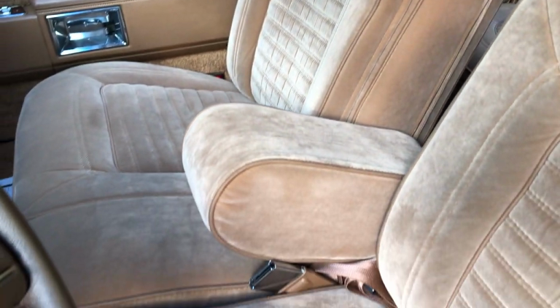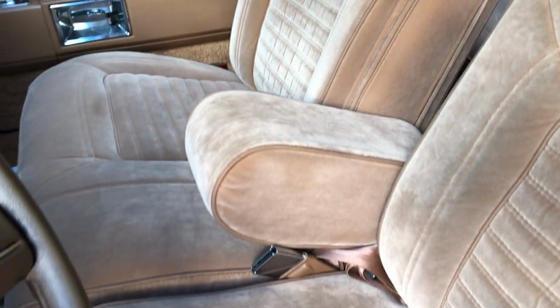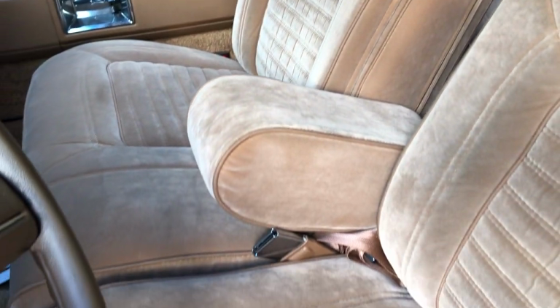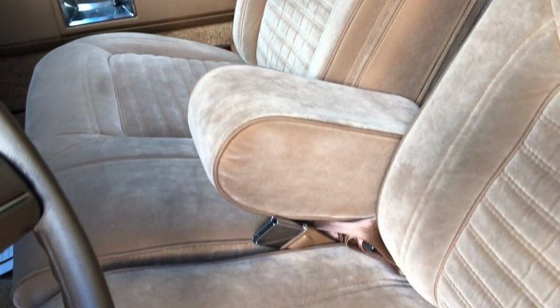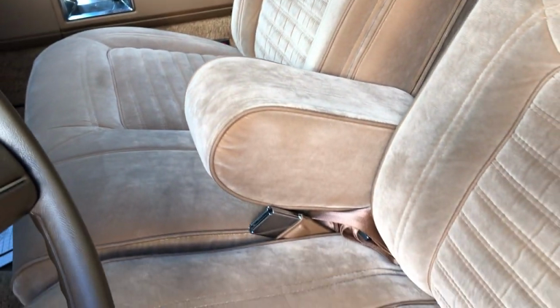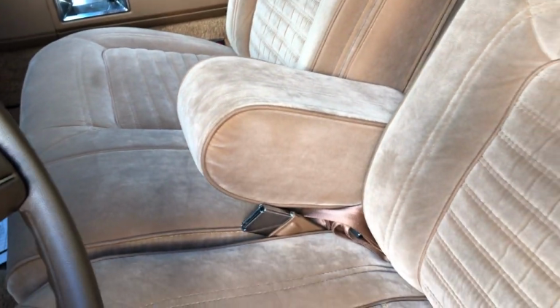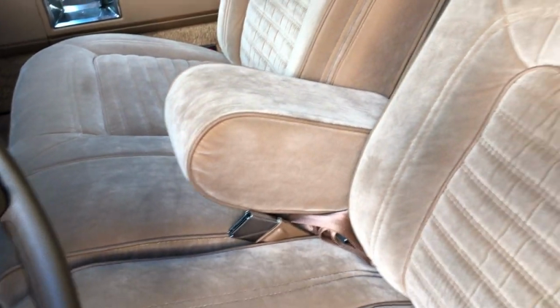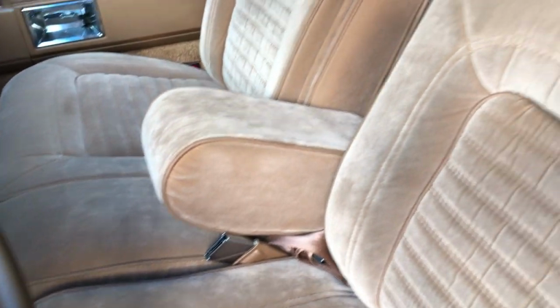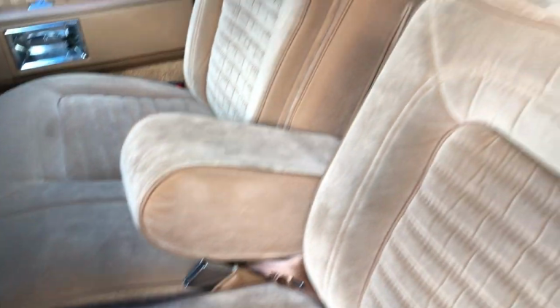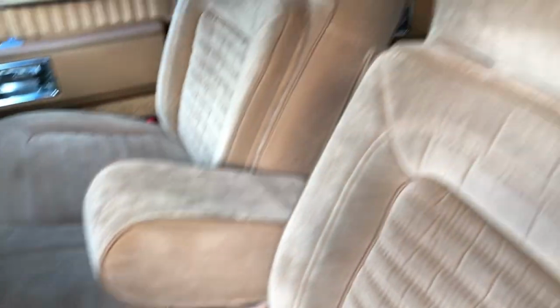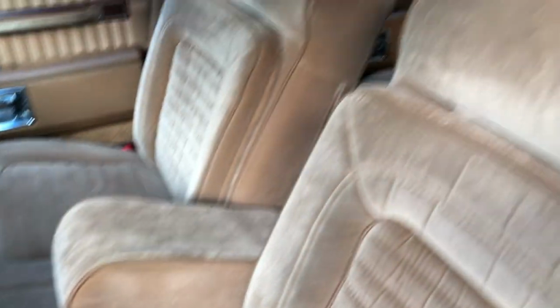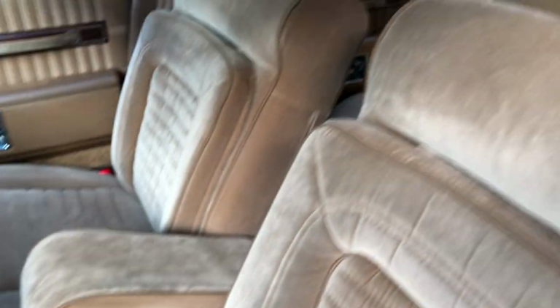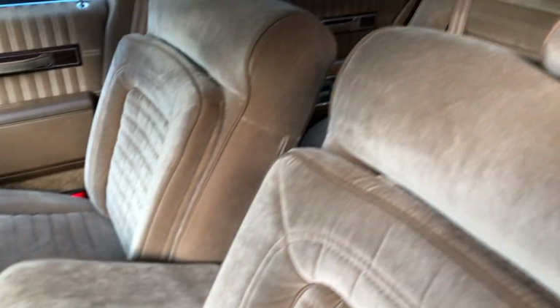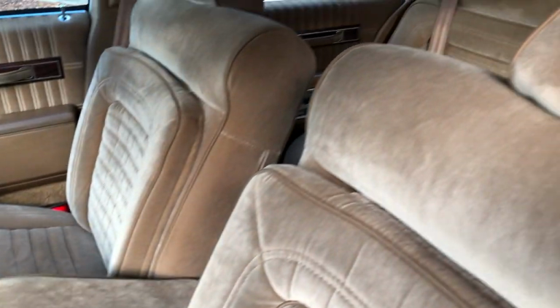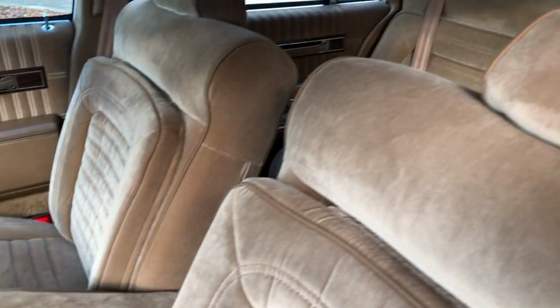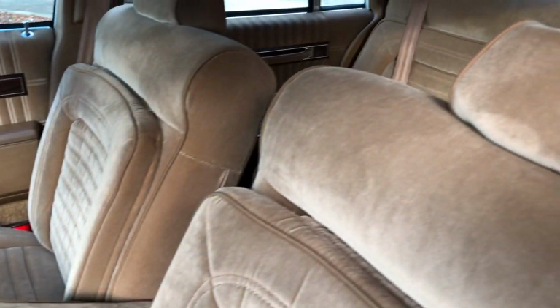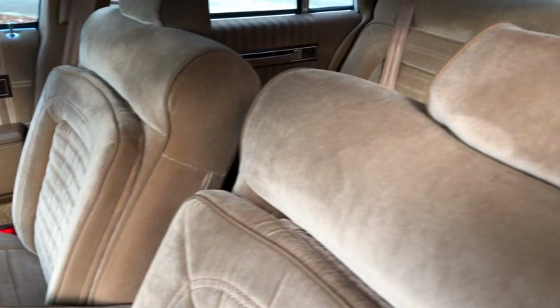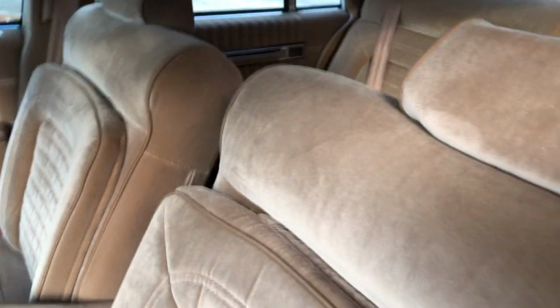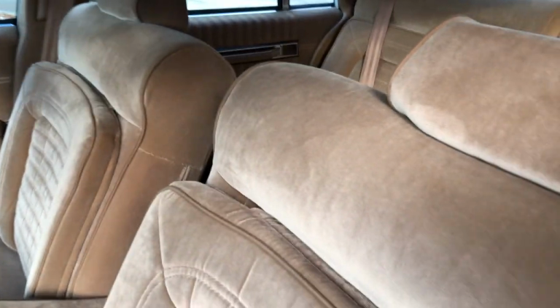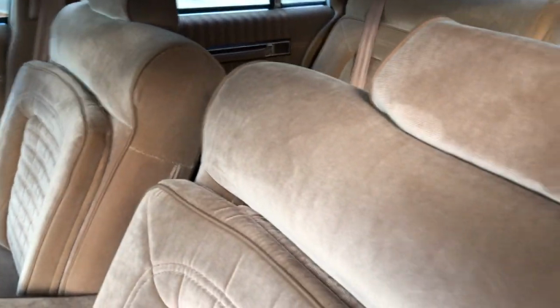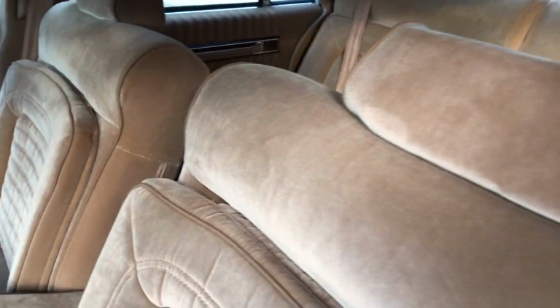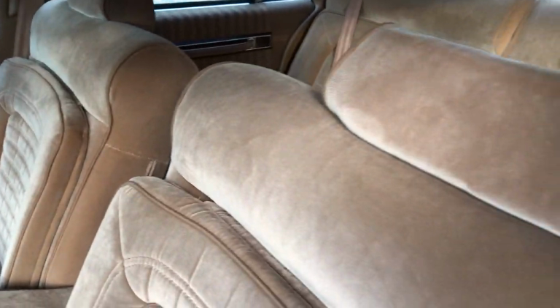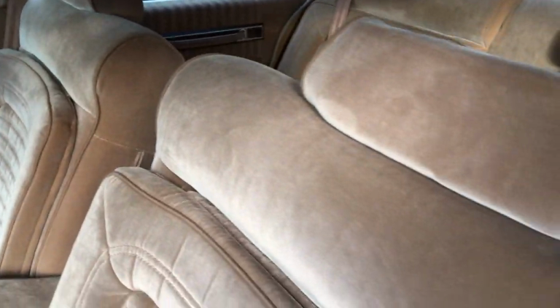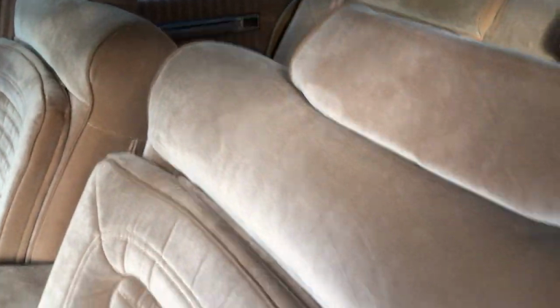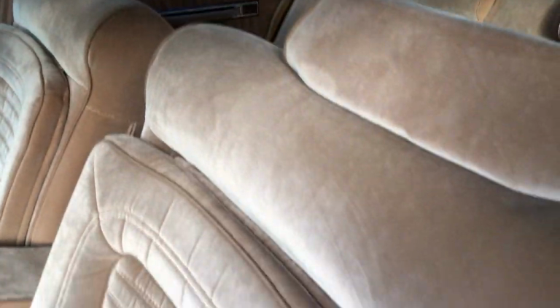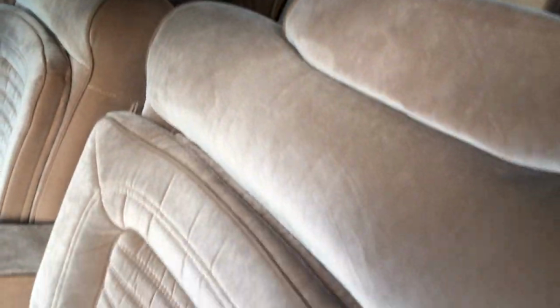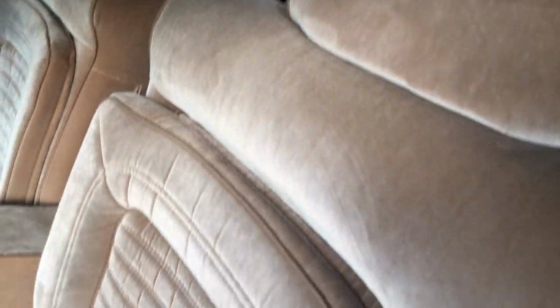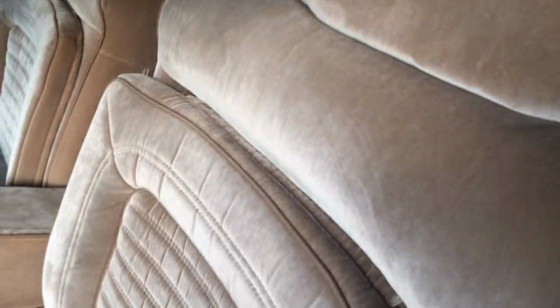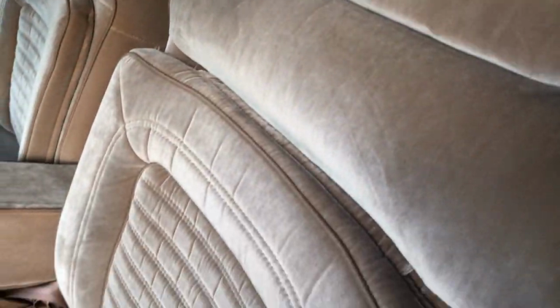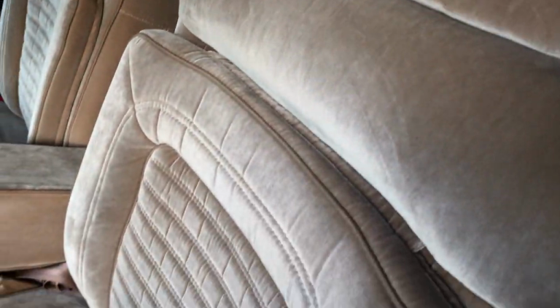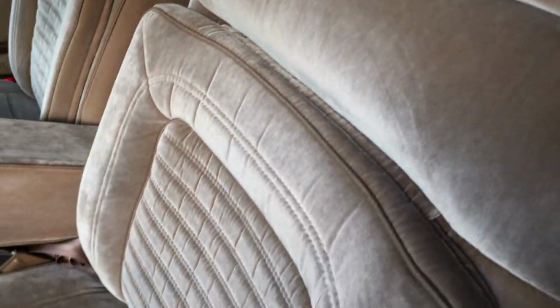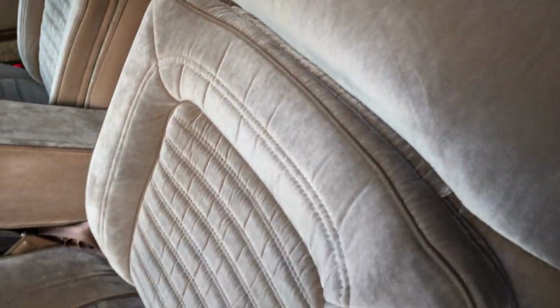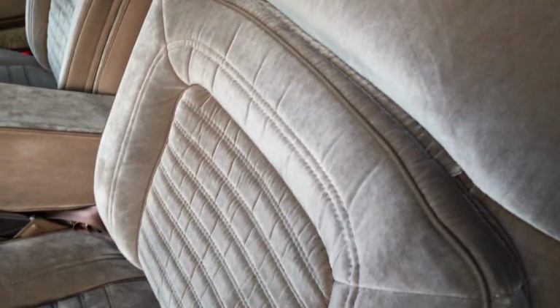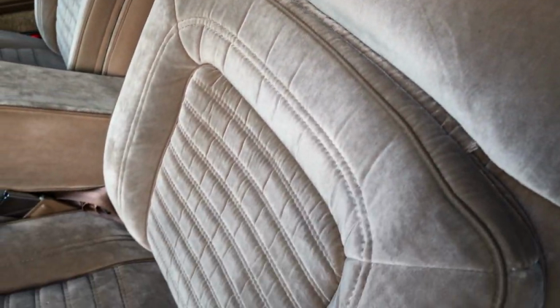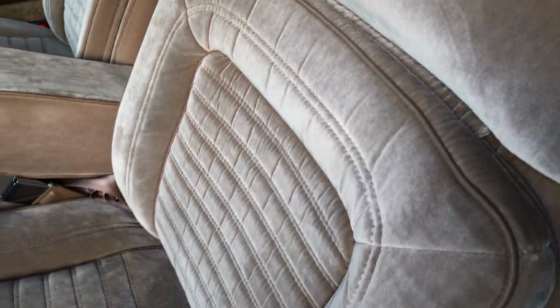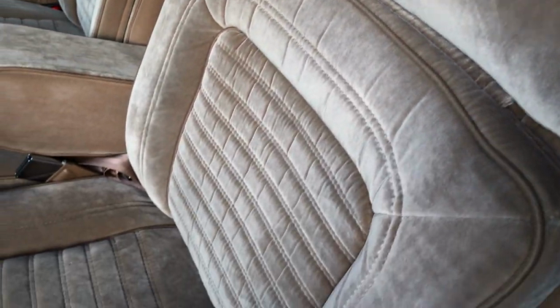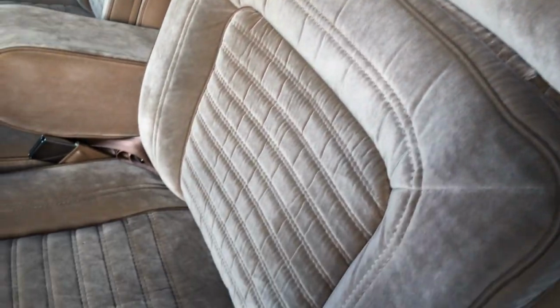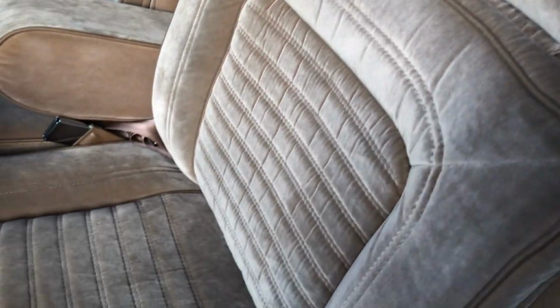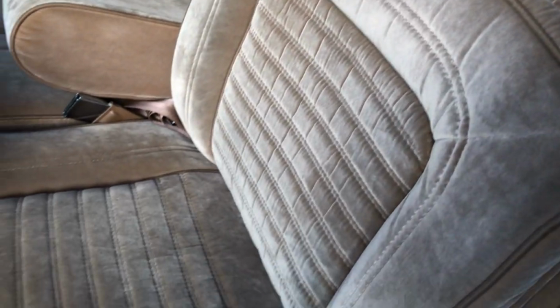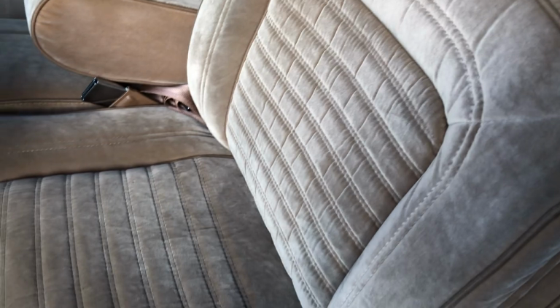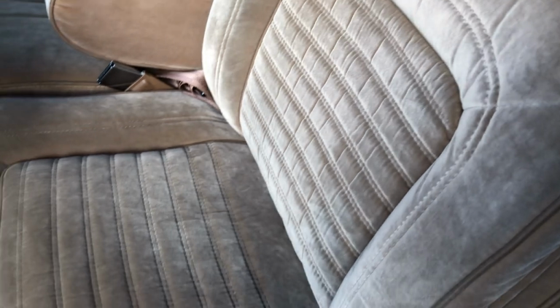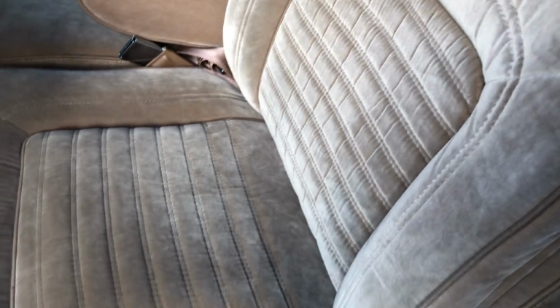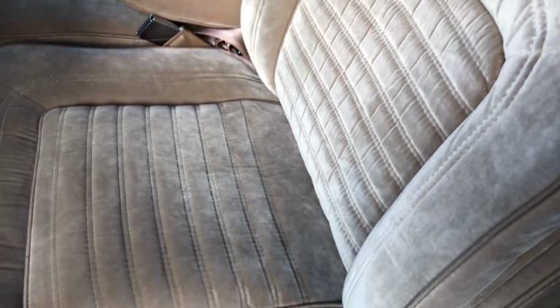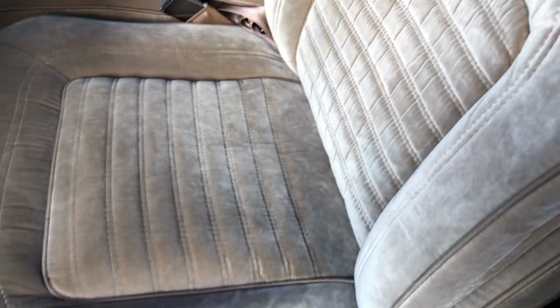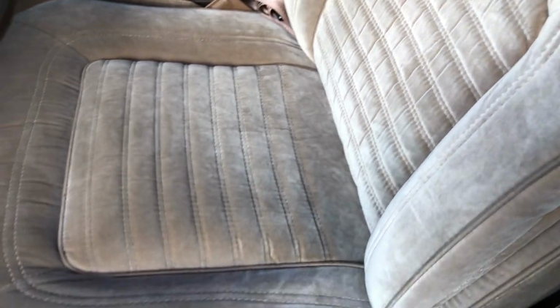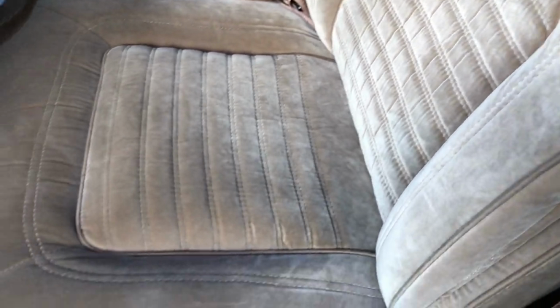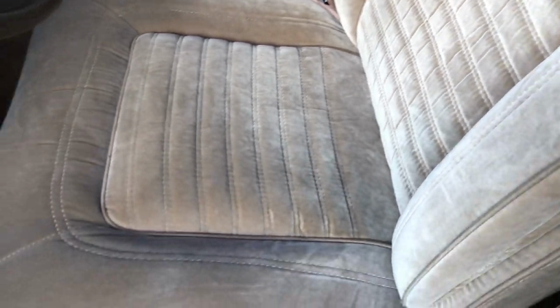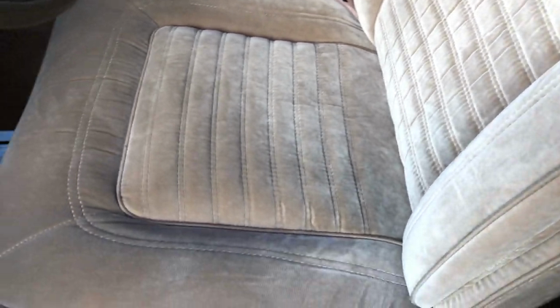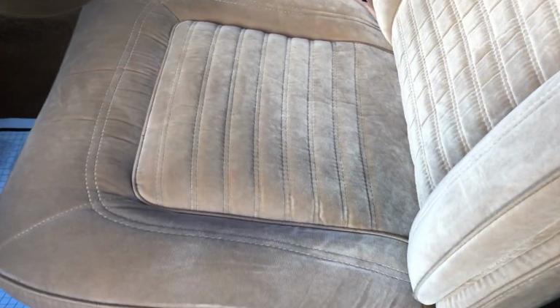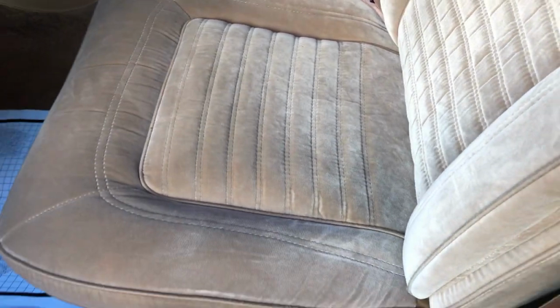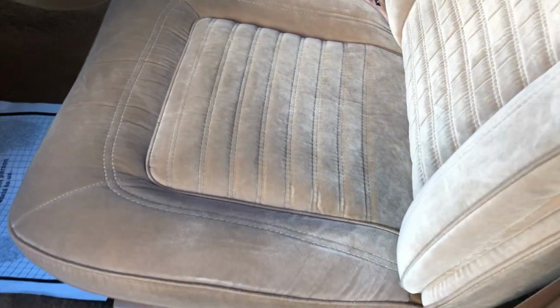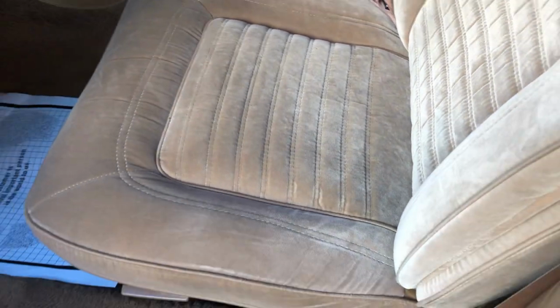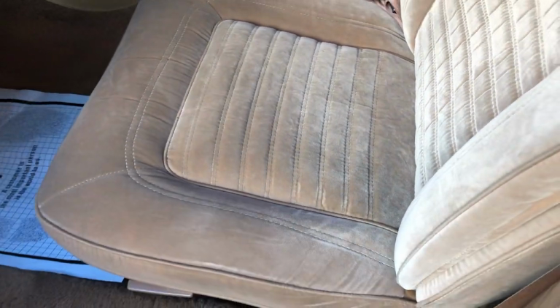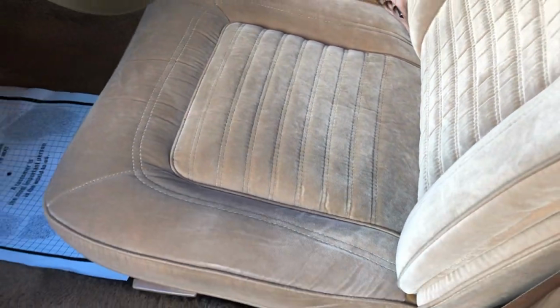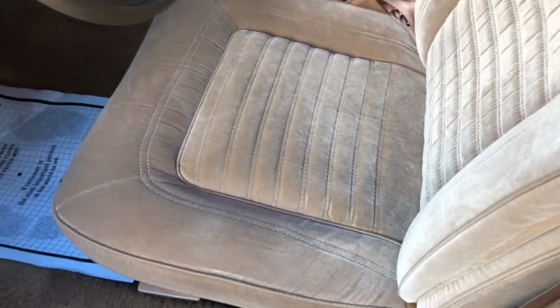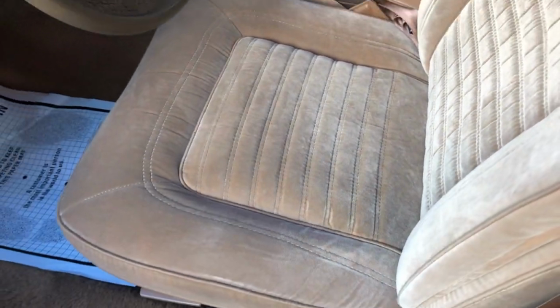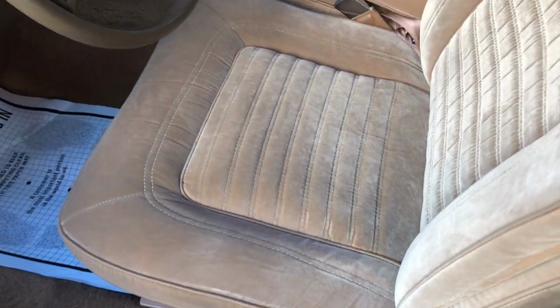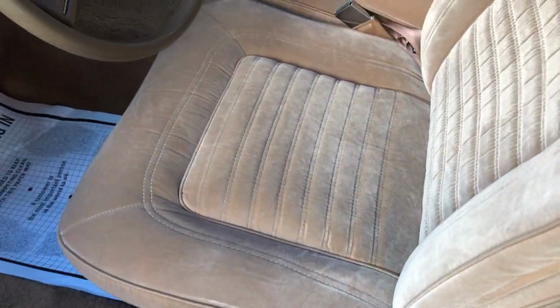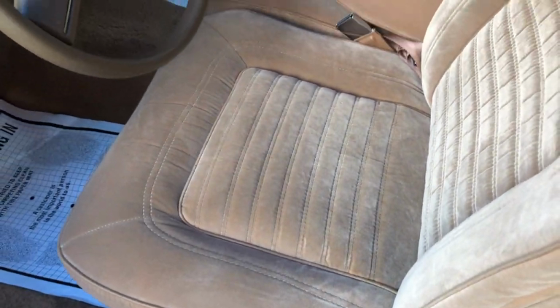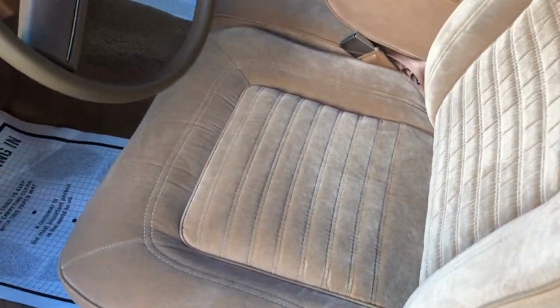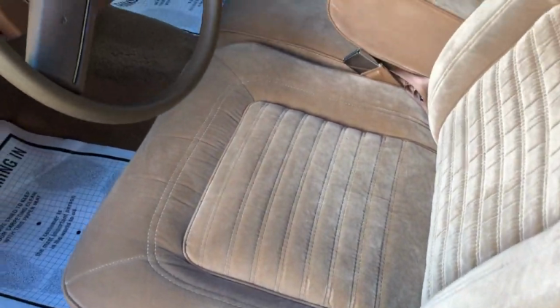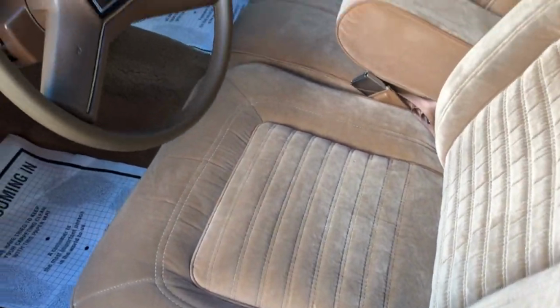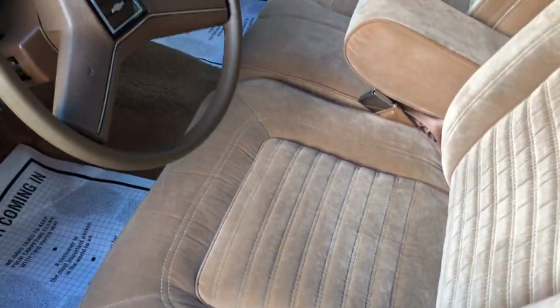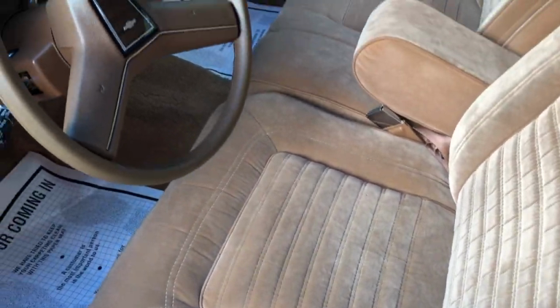Another shot of the seats. Just strikingly clean — look at that.